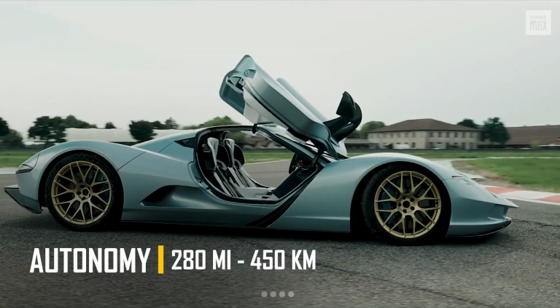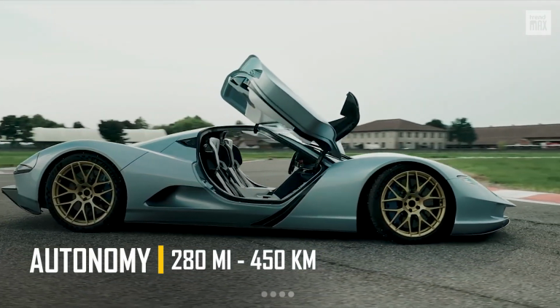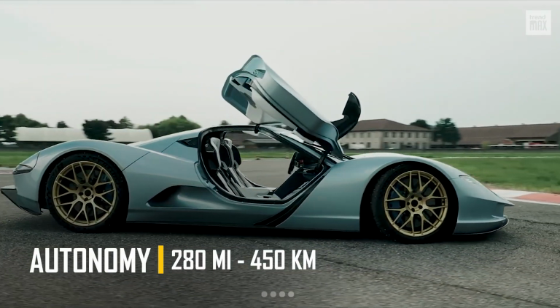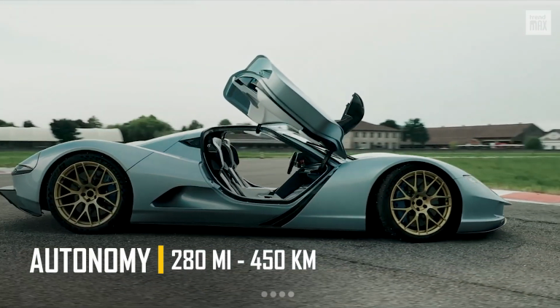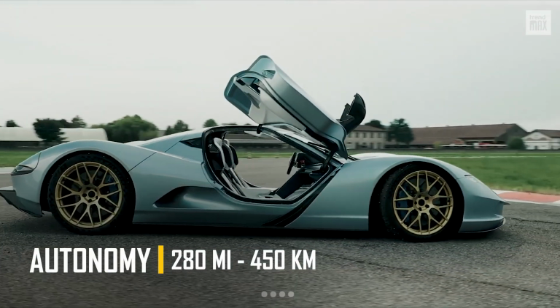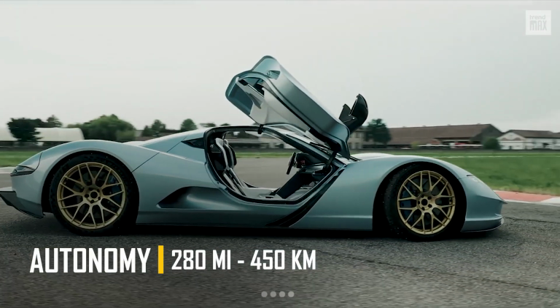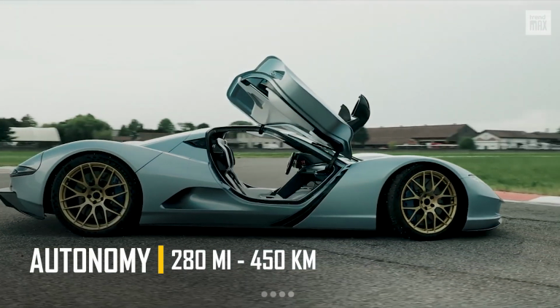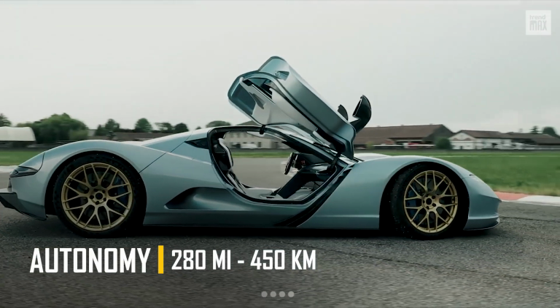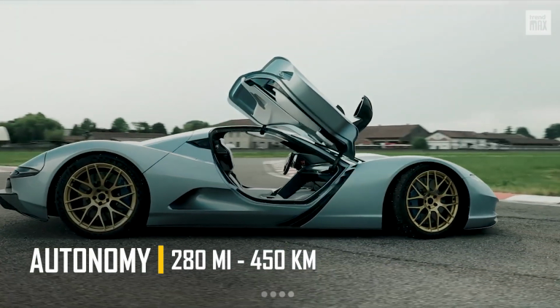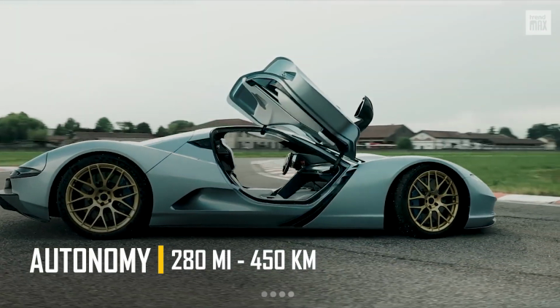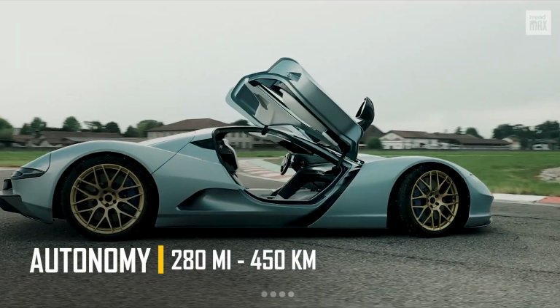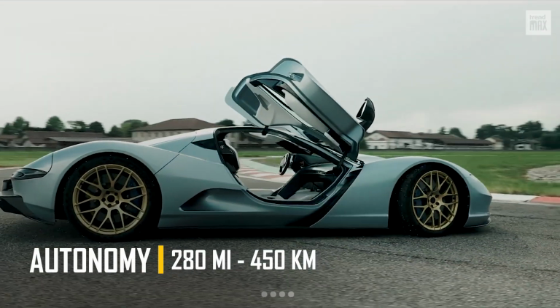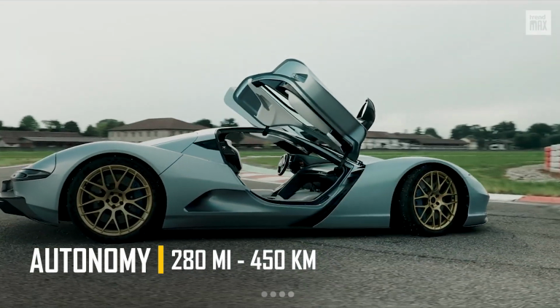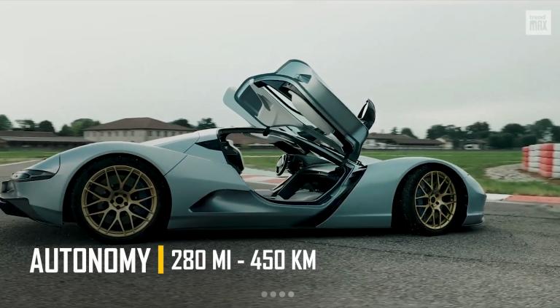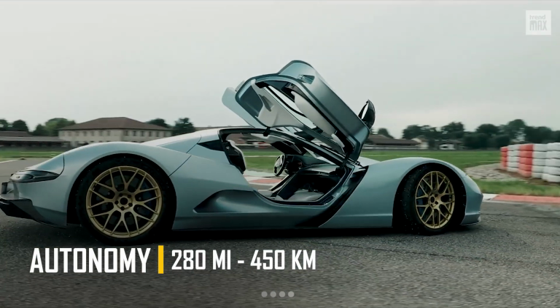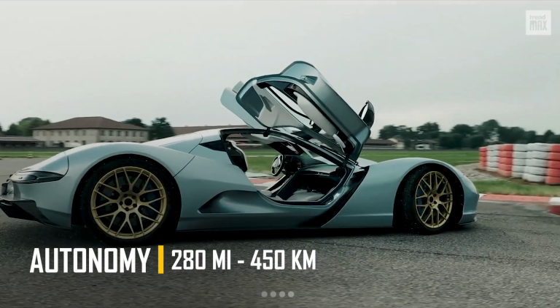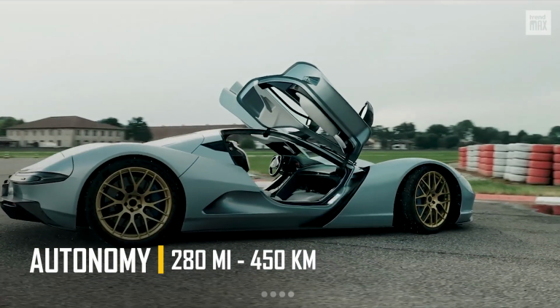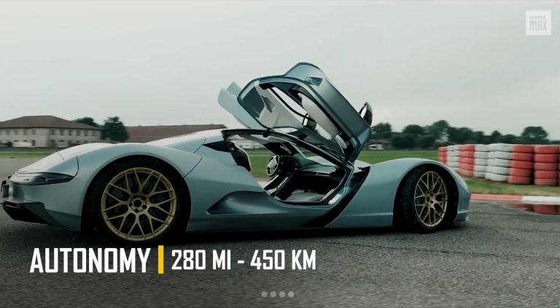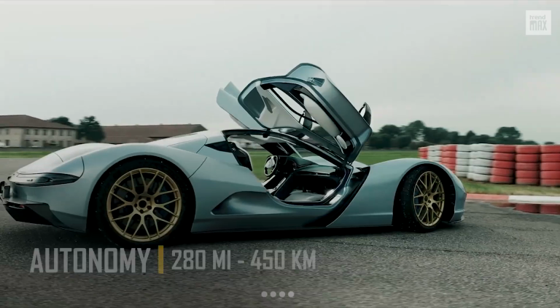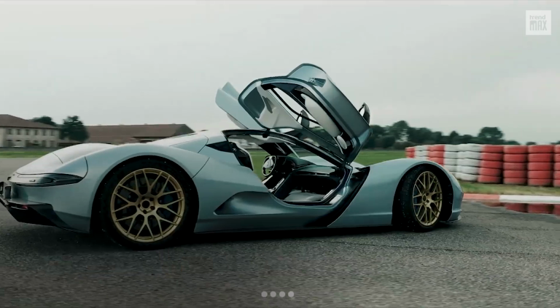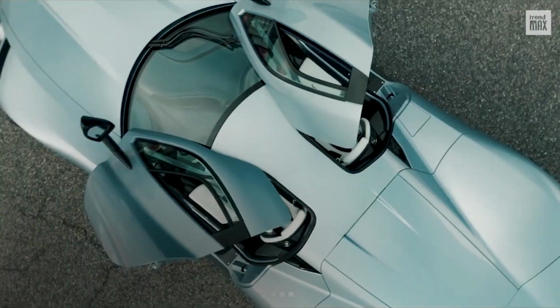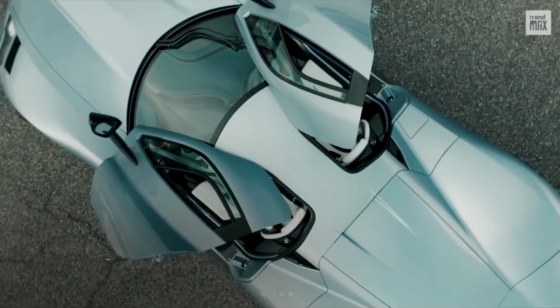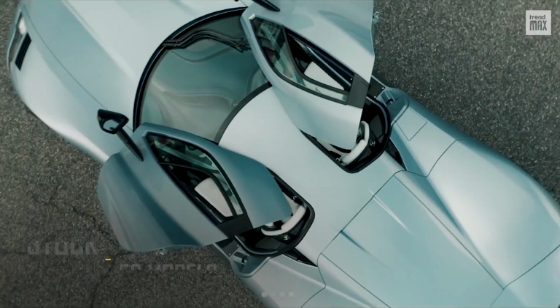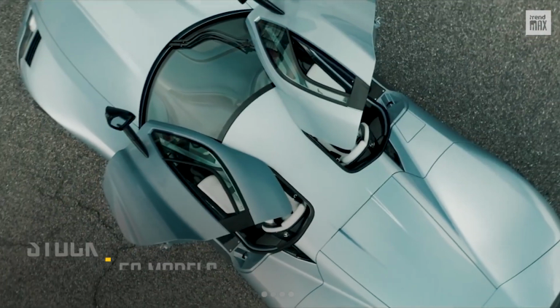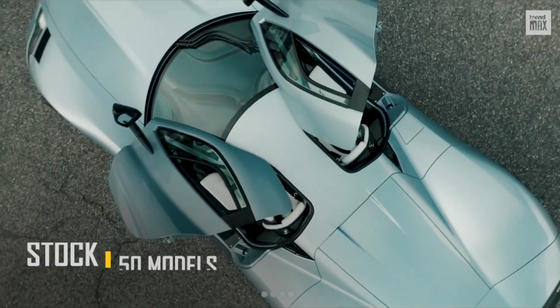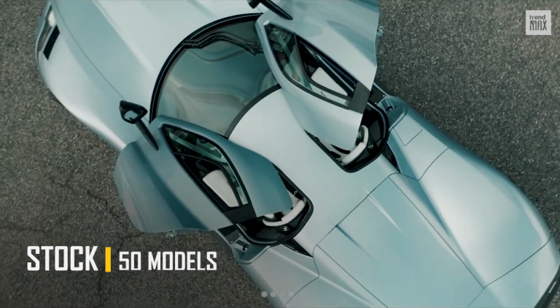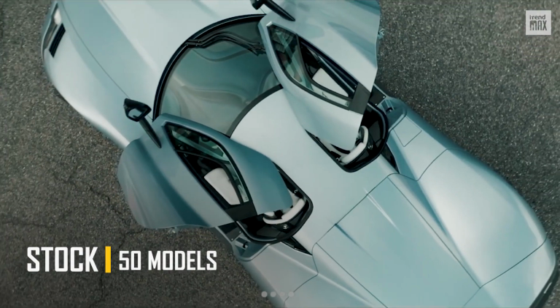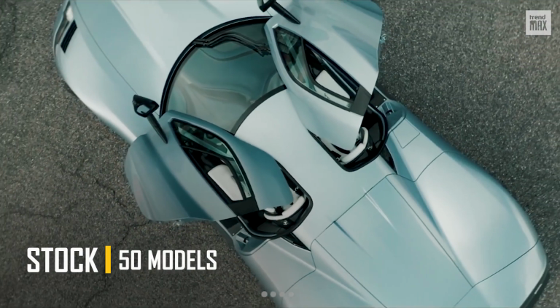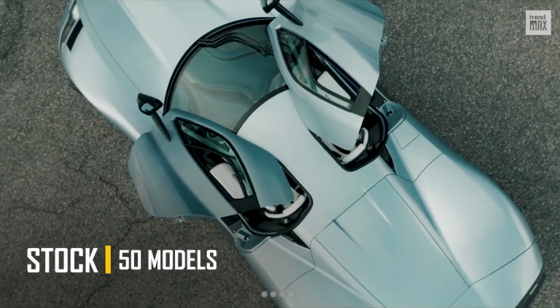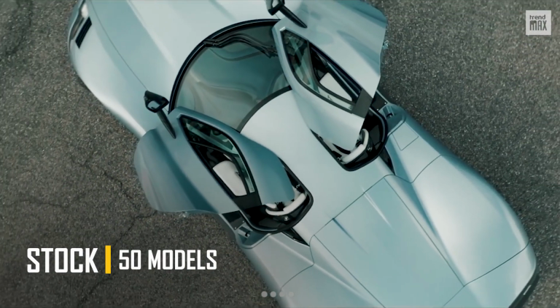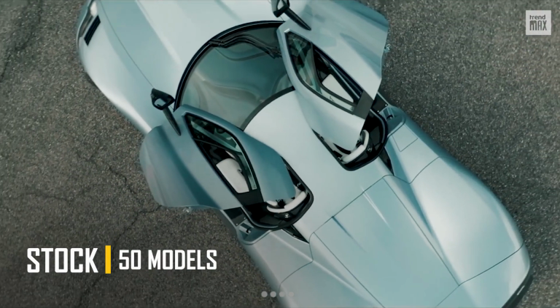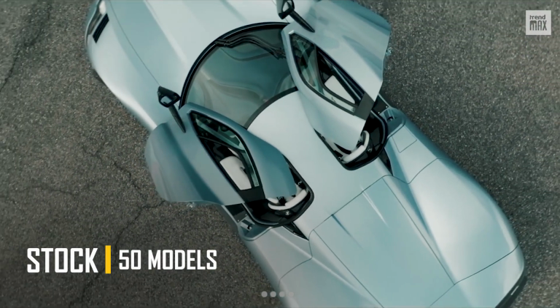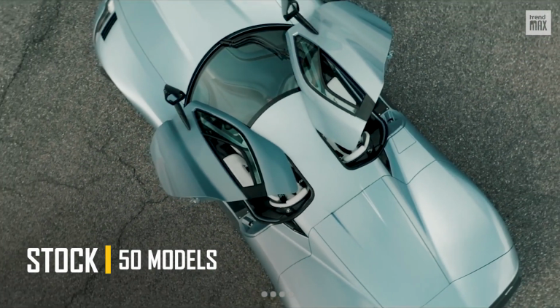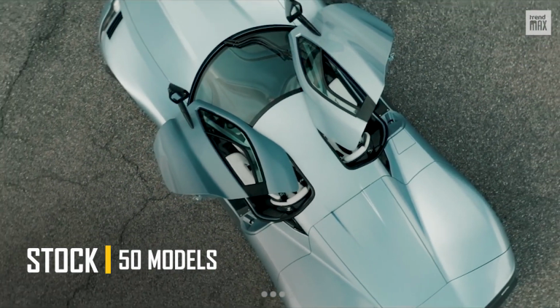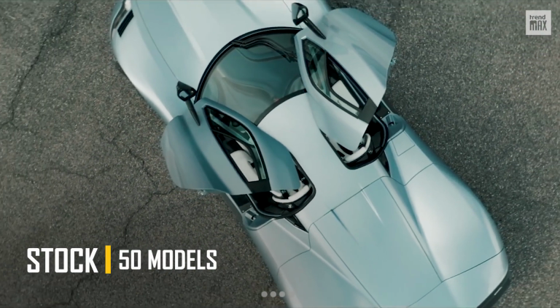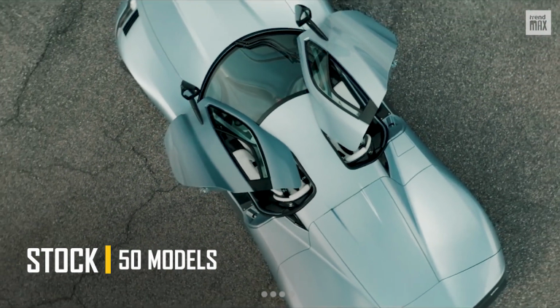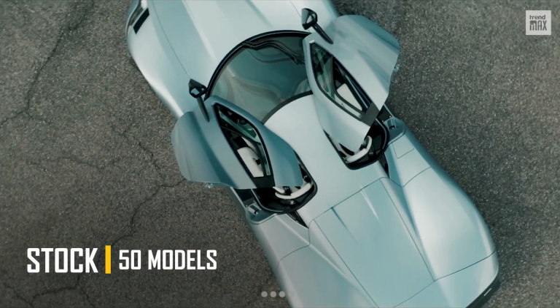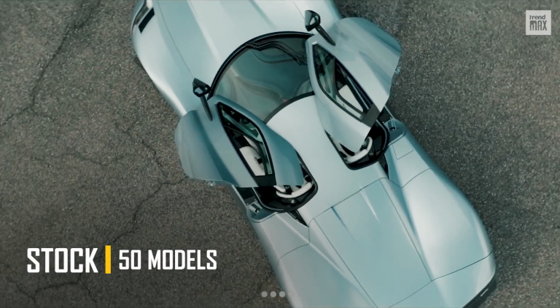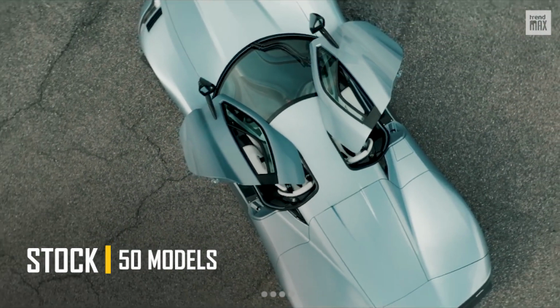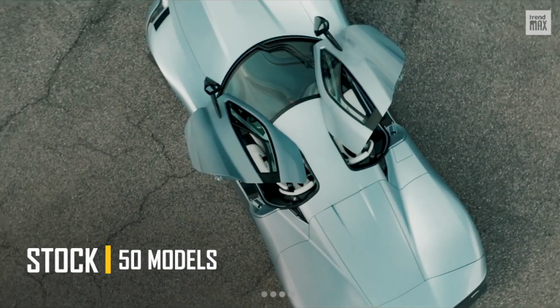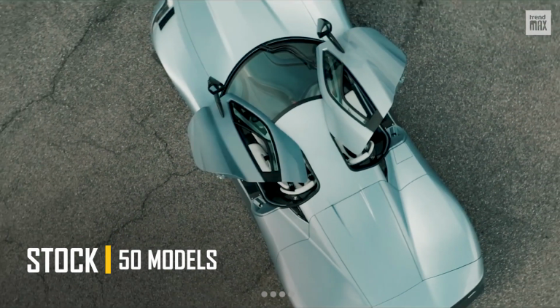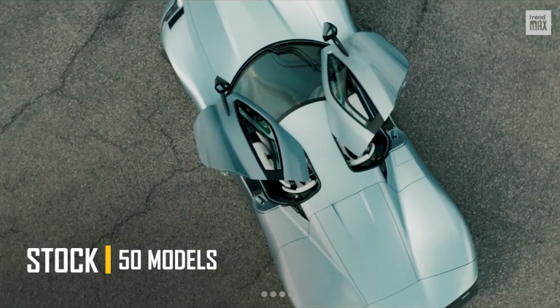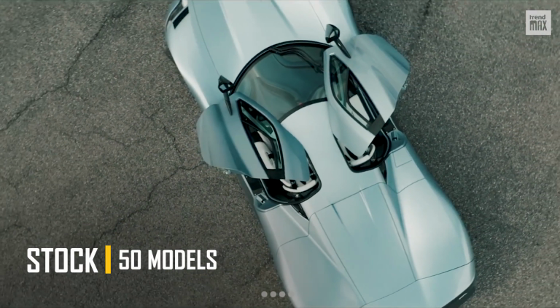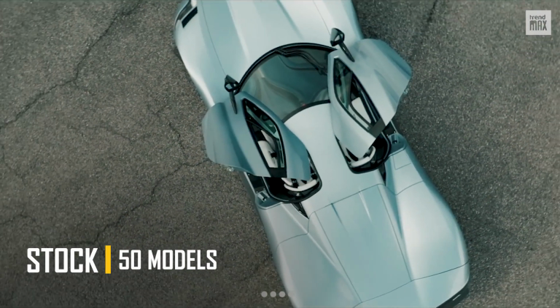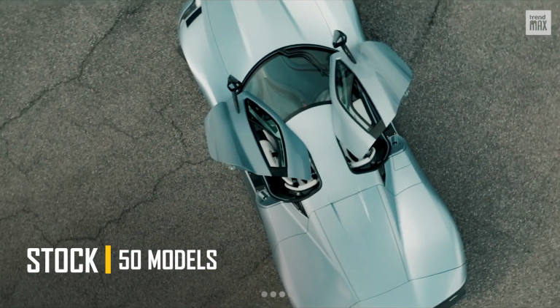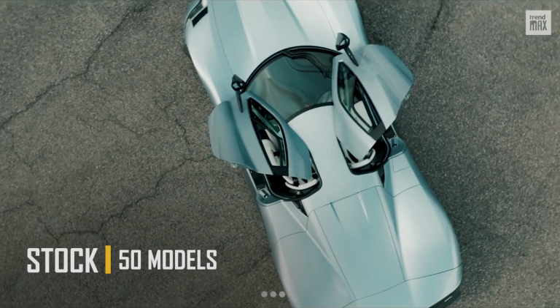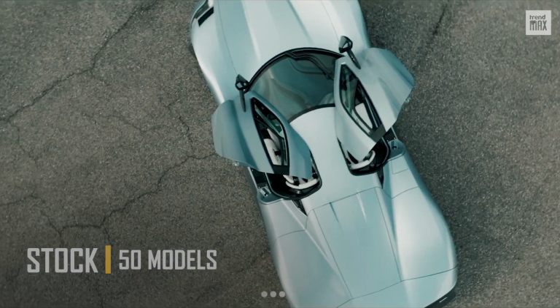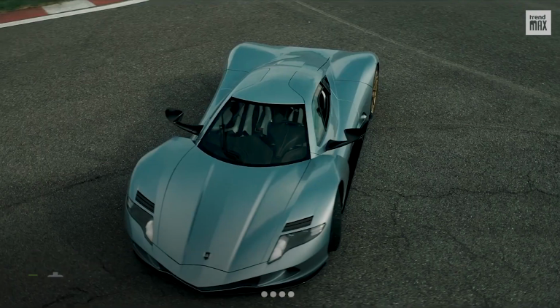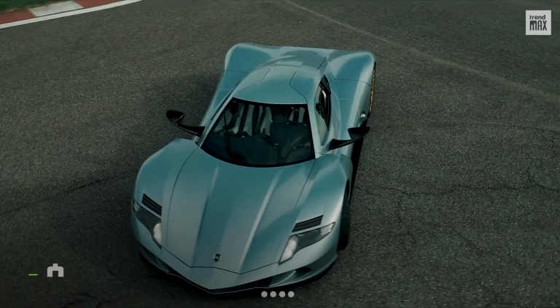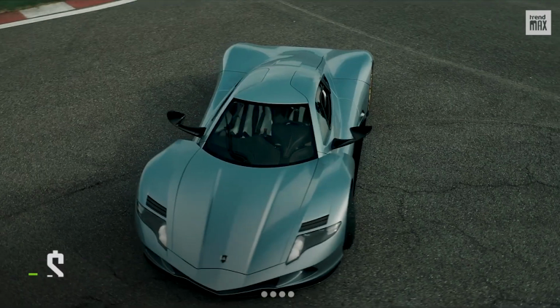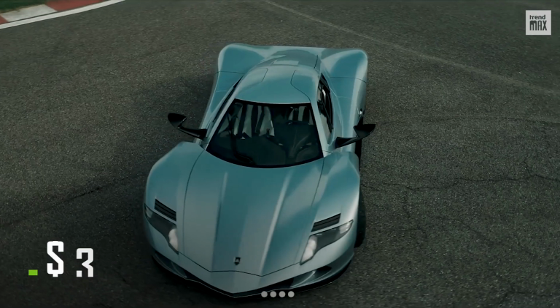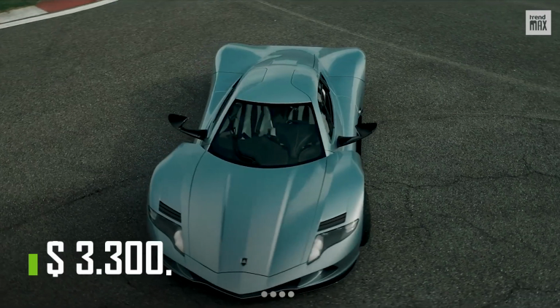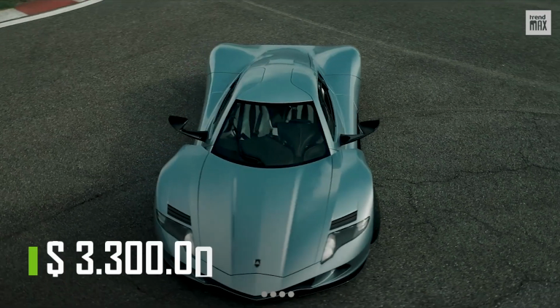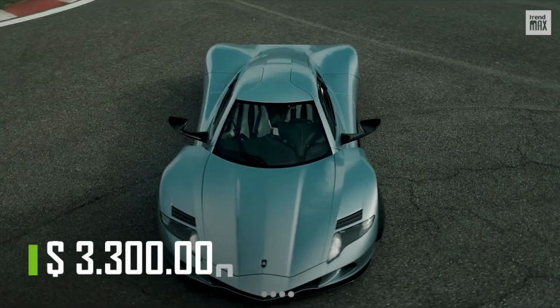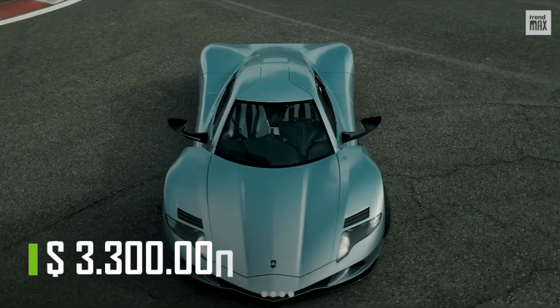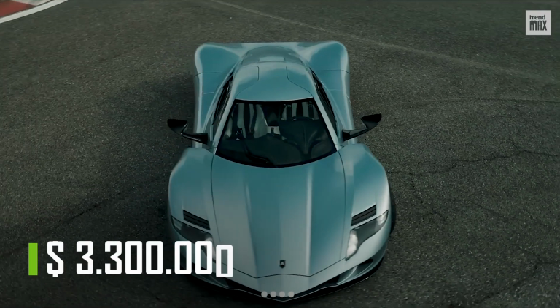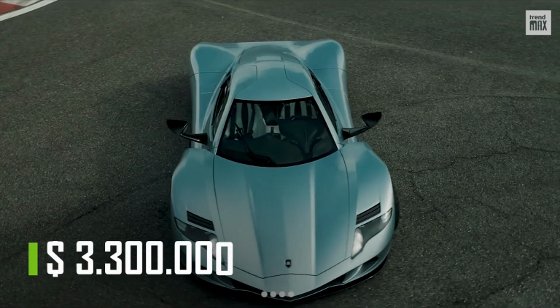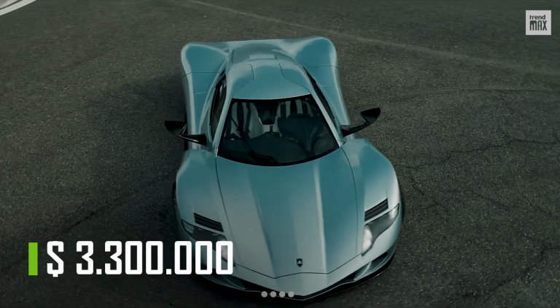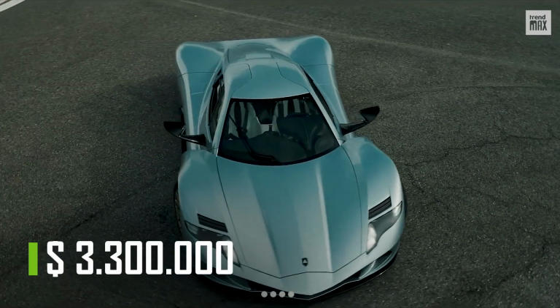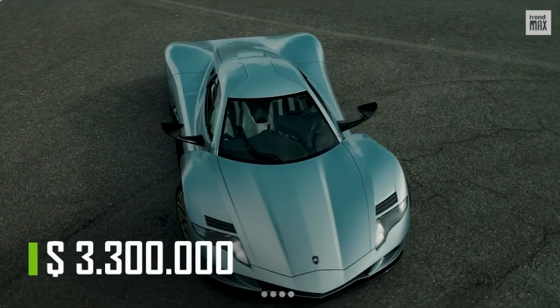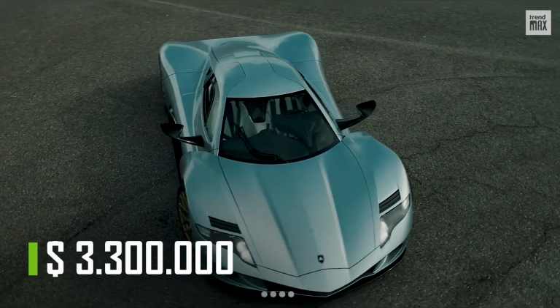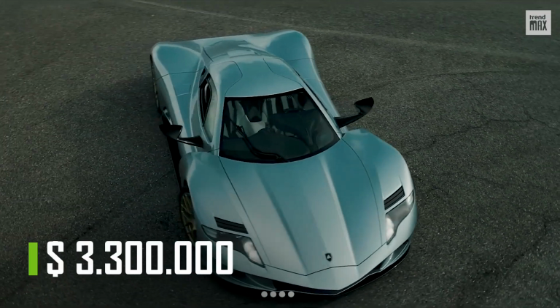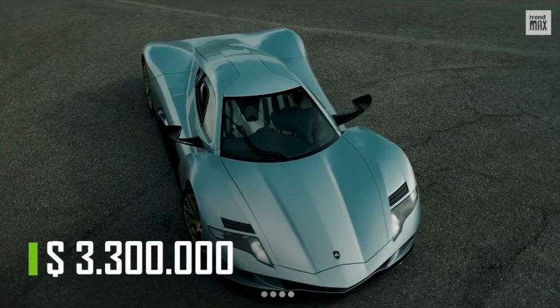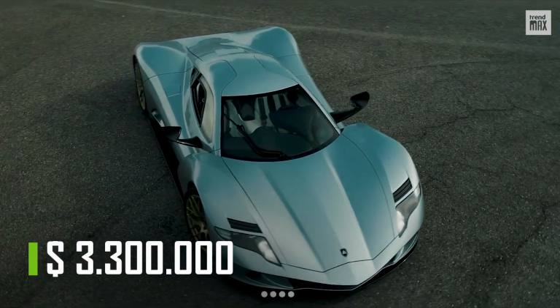This supercar was displayed in 2020, and only 50 models have been announced, each one valued at $3.3 million.